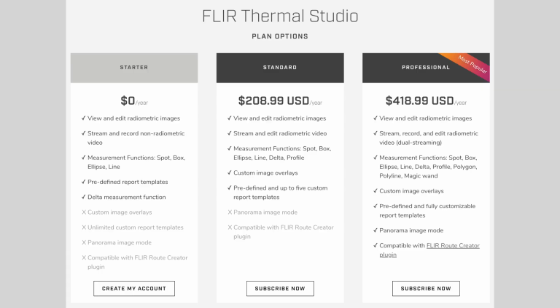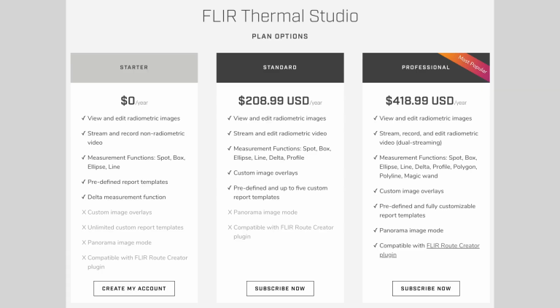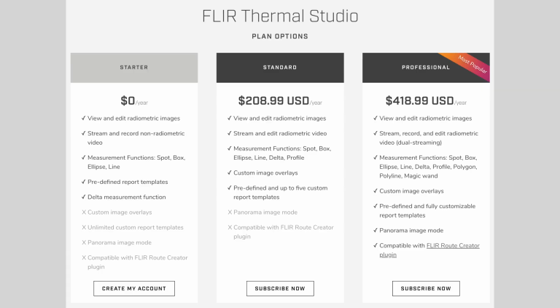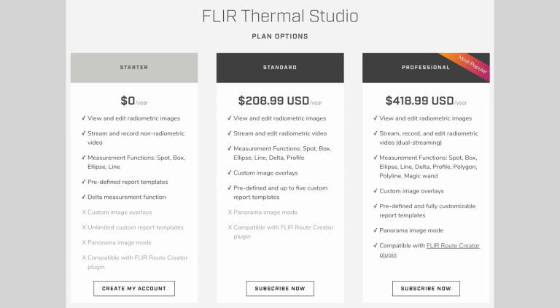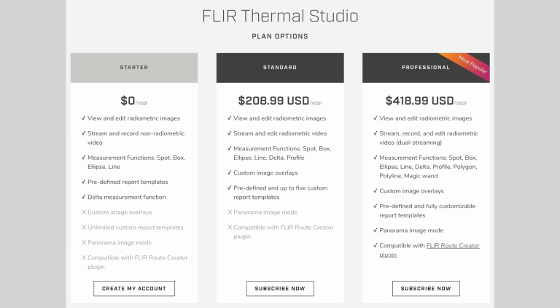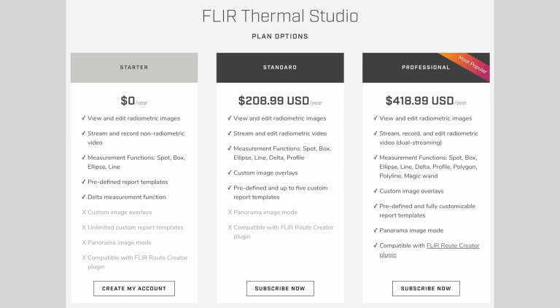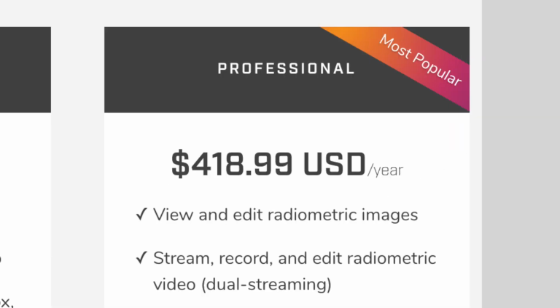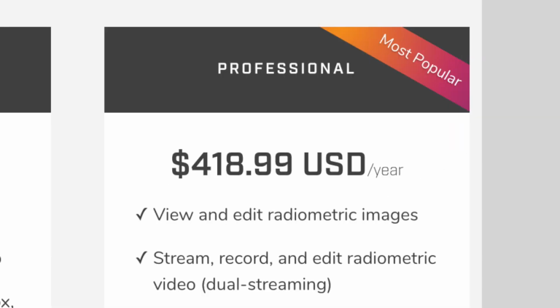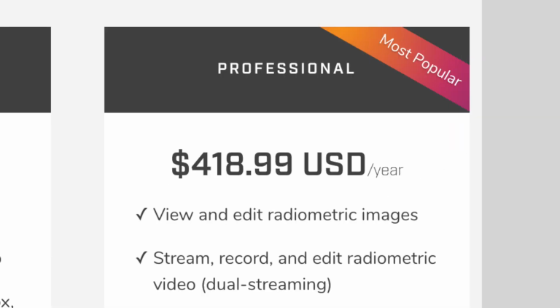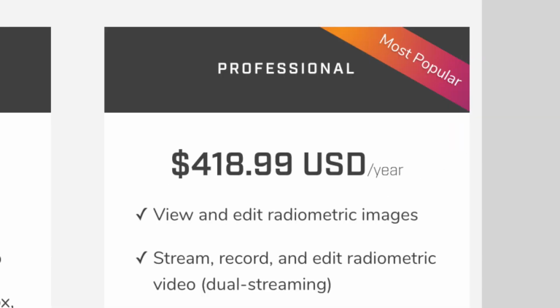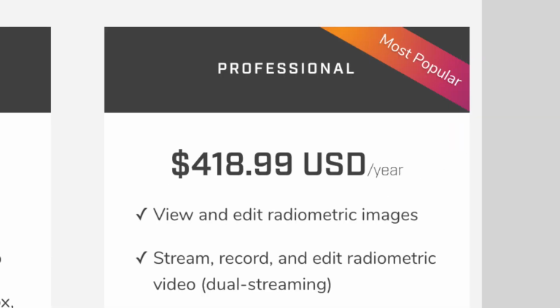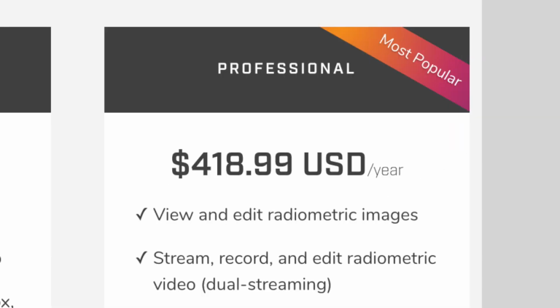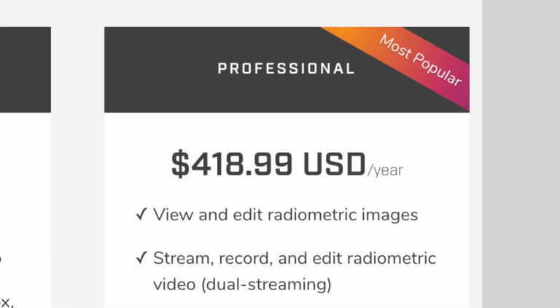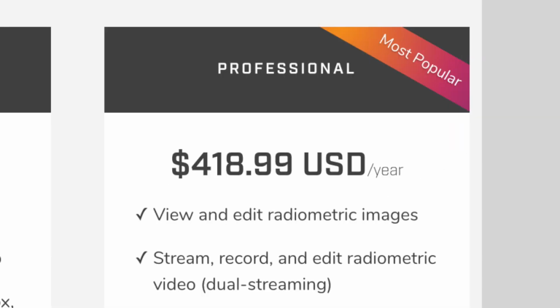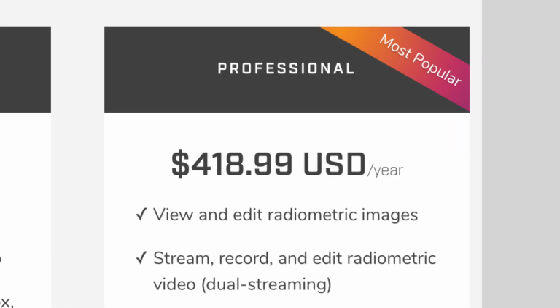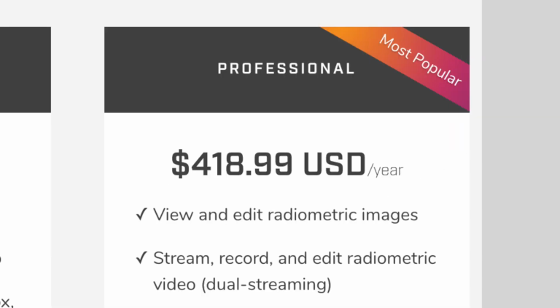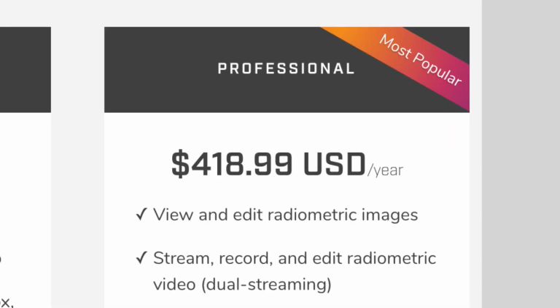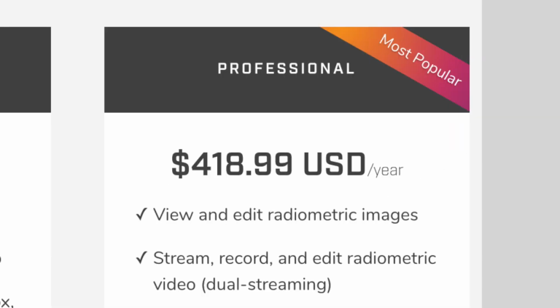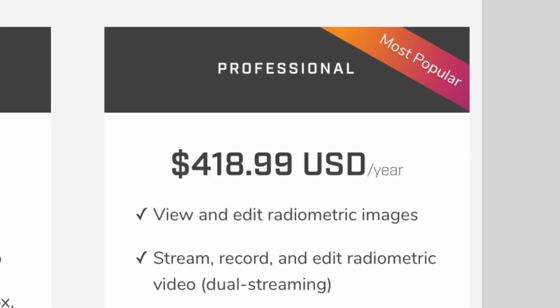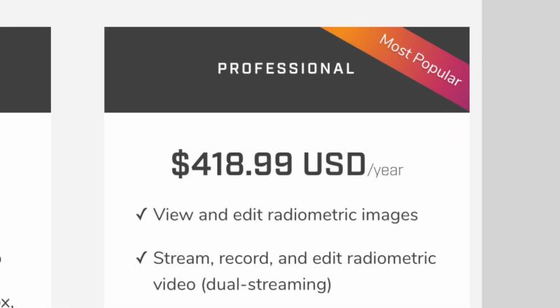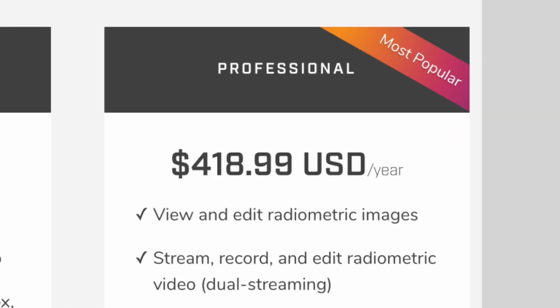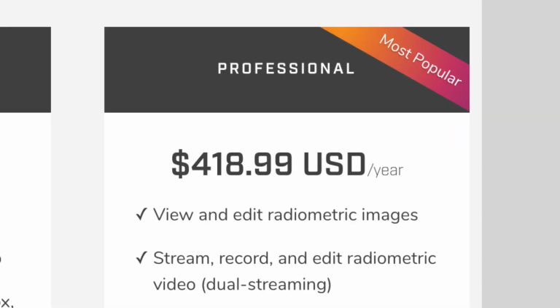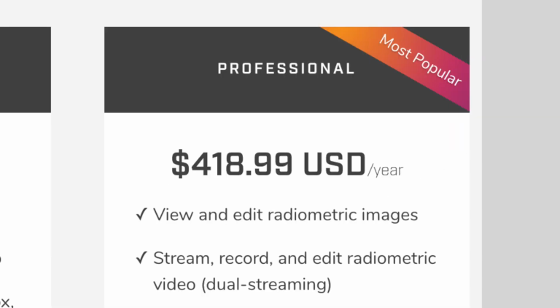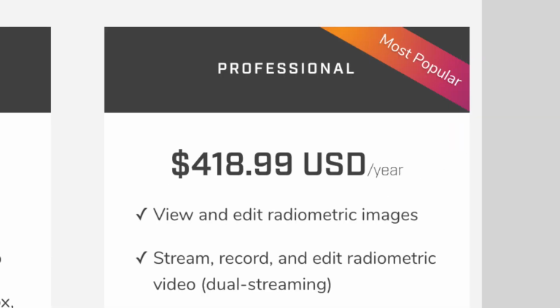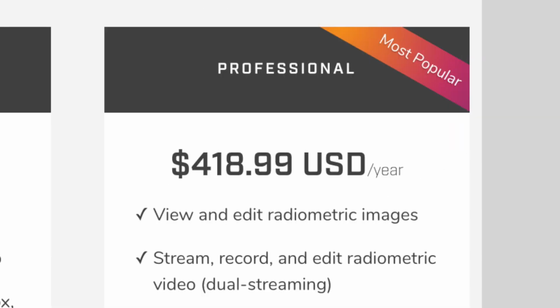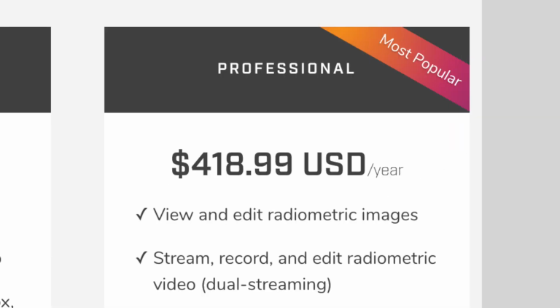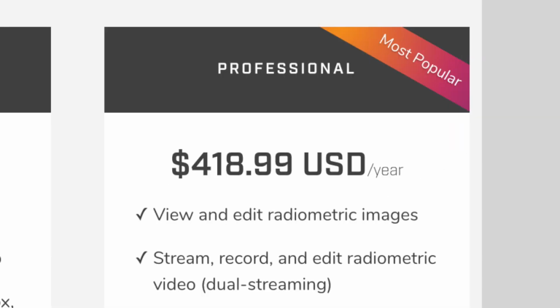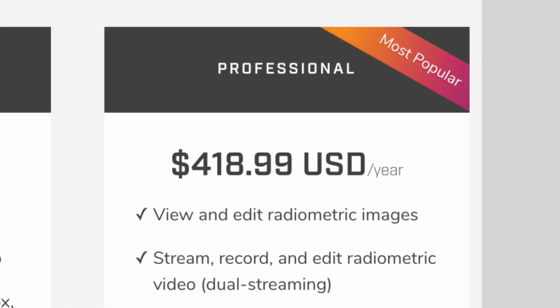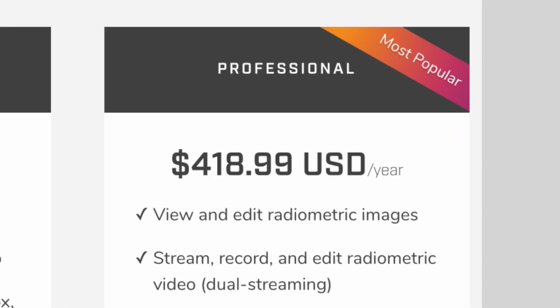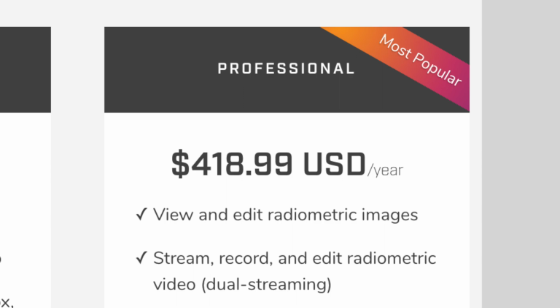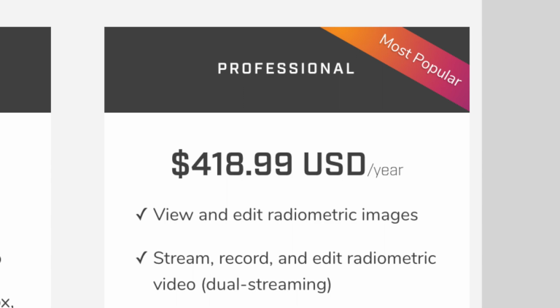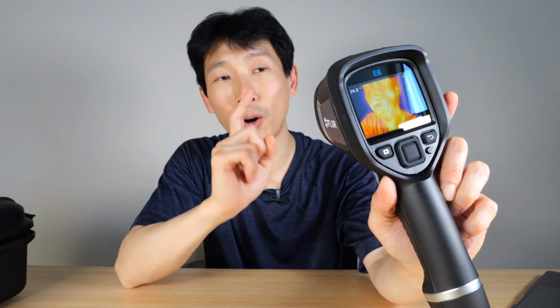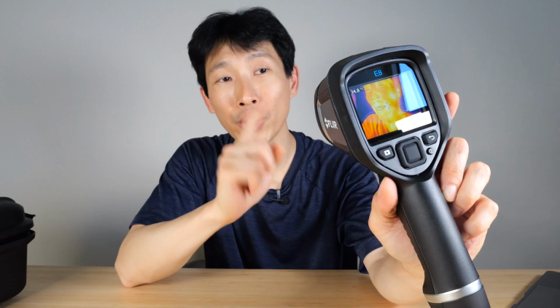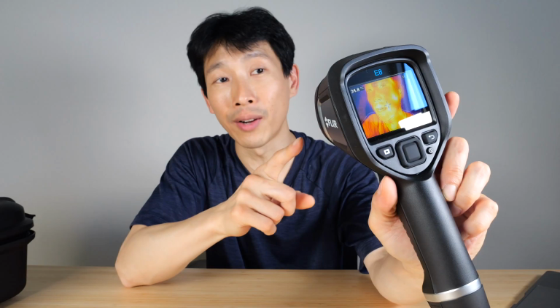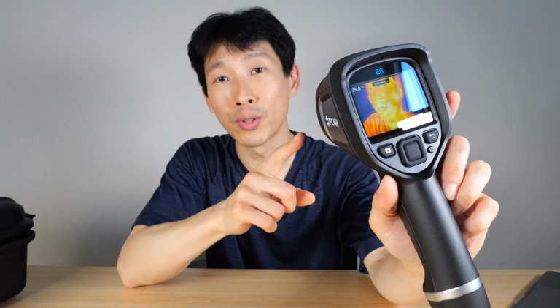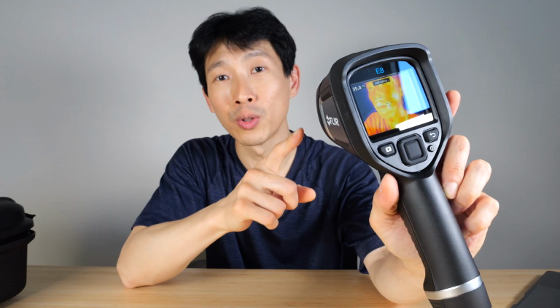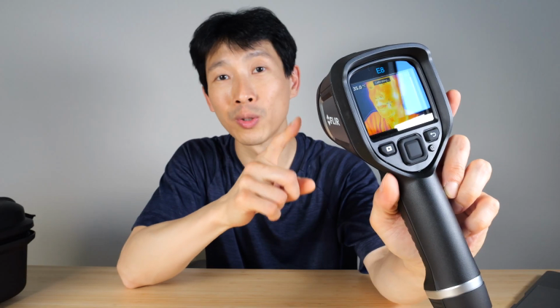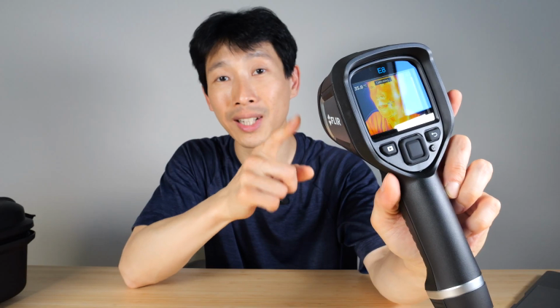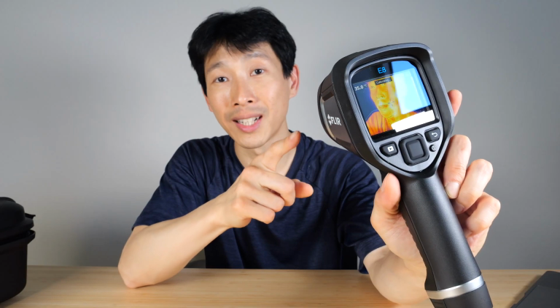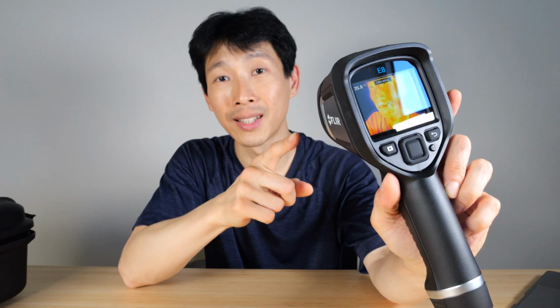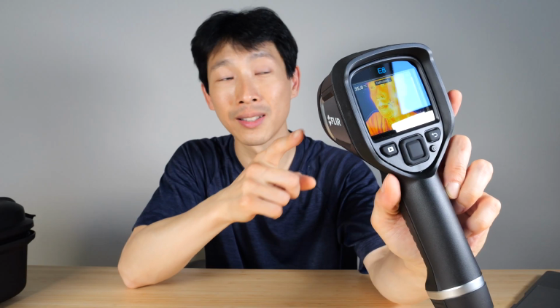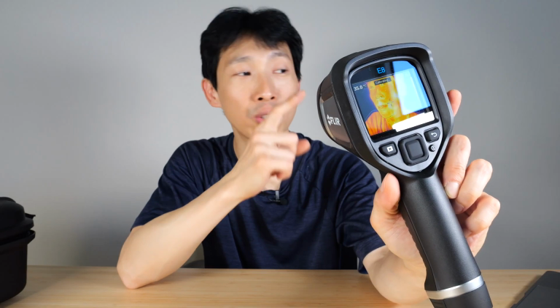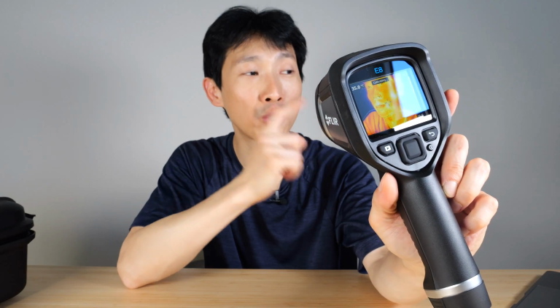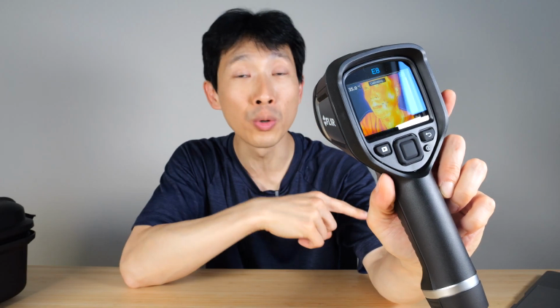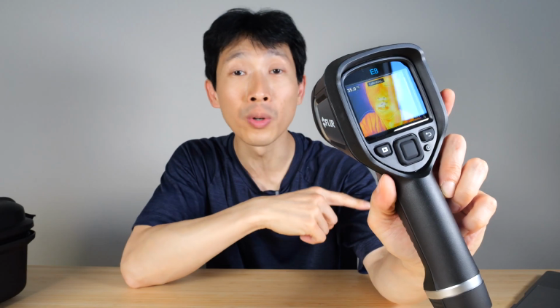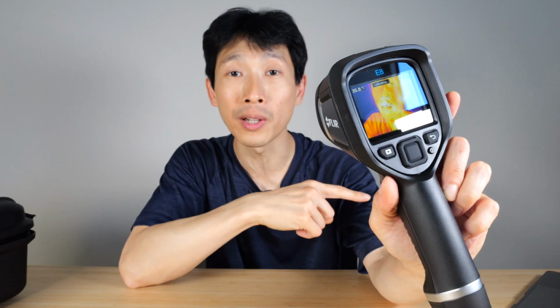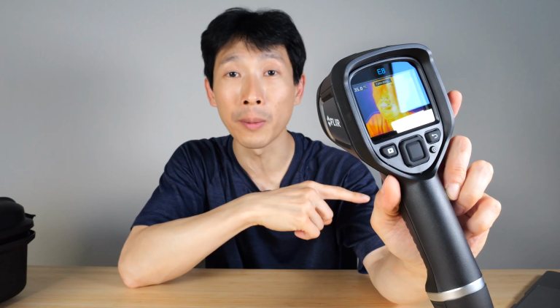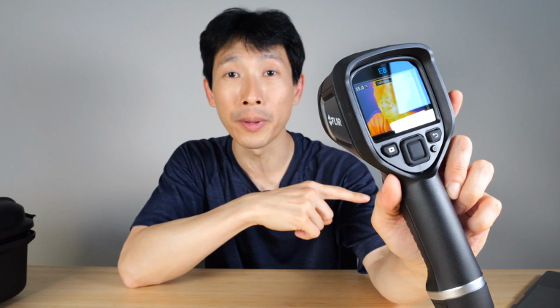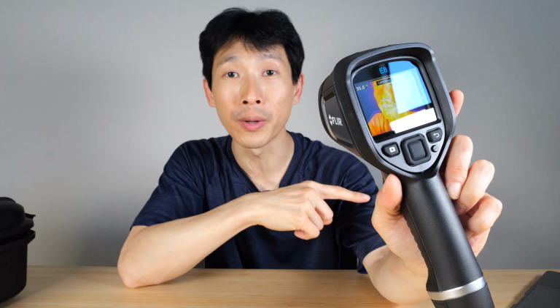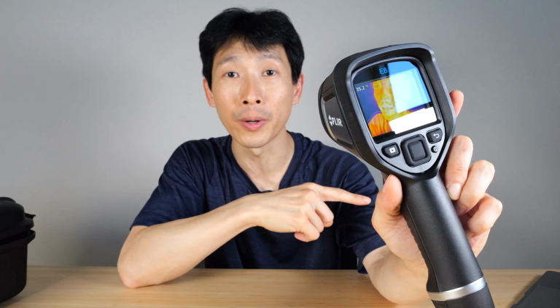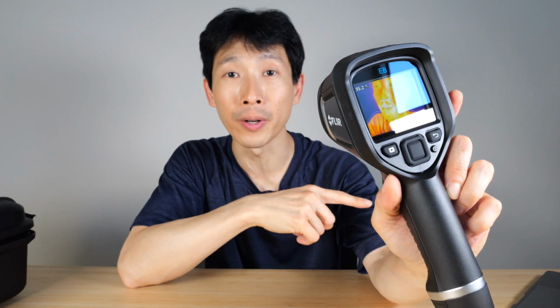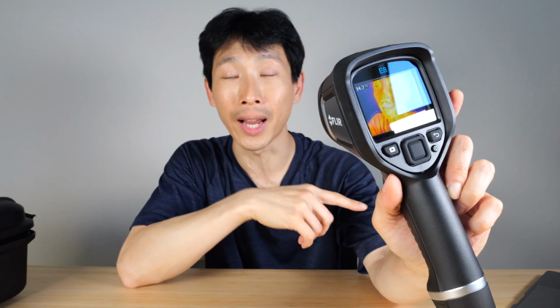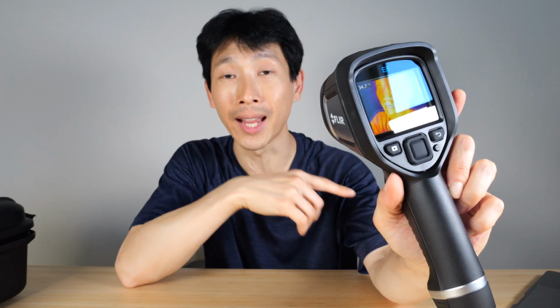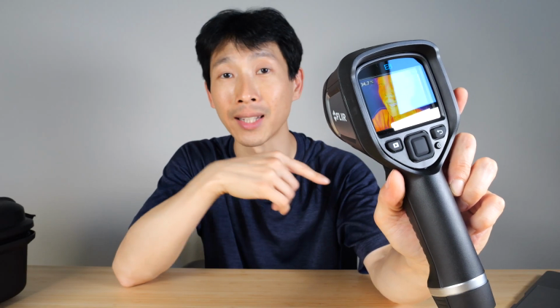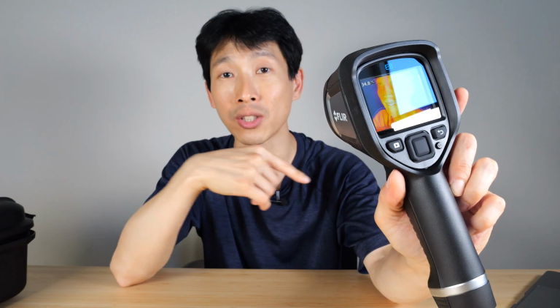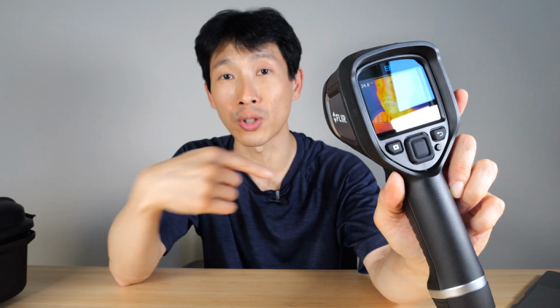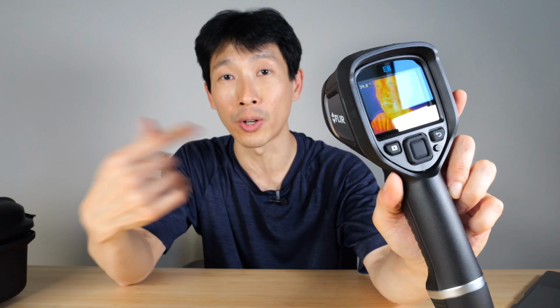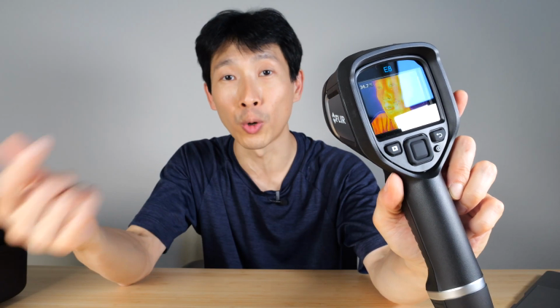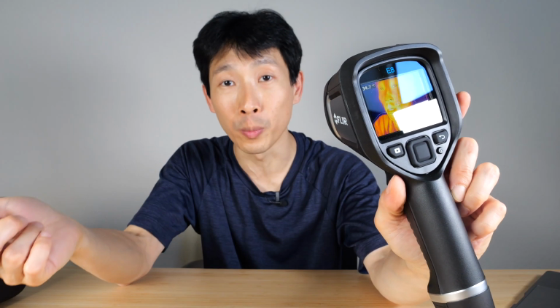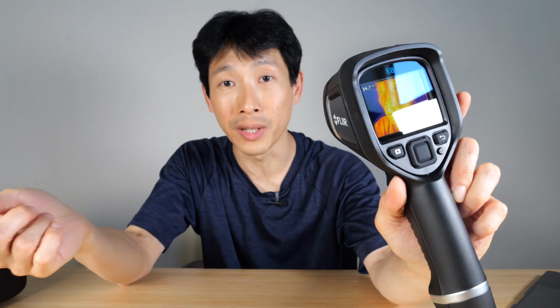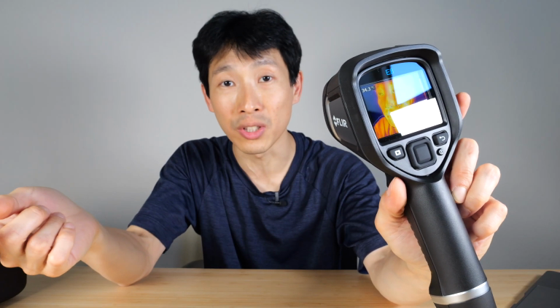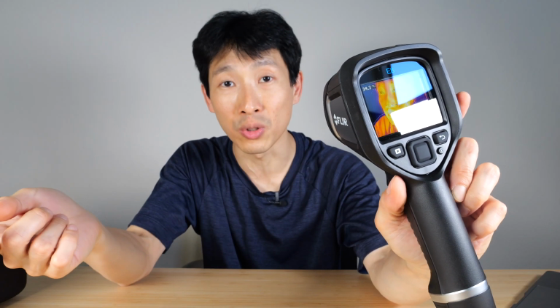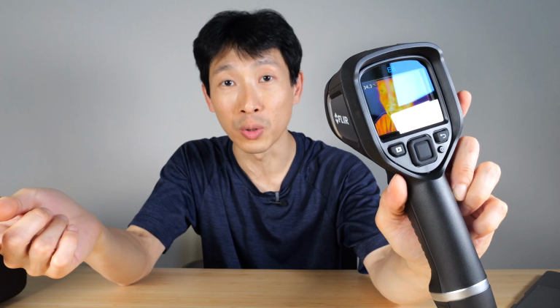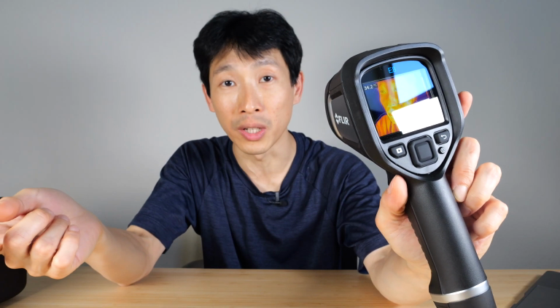If you want to record radiometric video and you don't want to pay the $420 for Thermal Studio Professional, all you have to do is connect this to your computer and start OBS Studio.